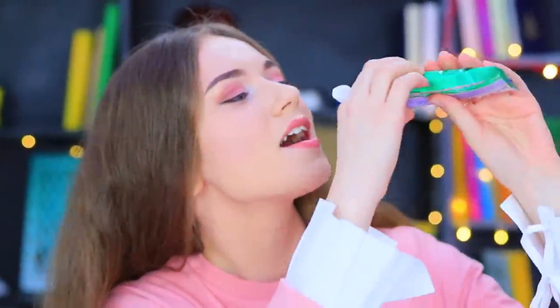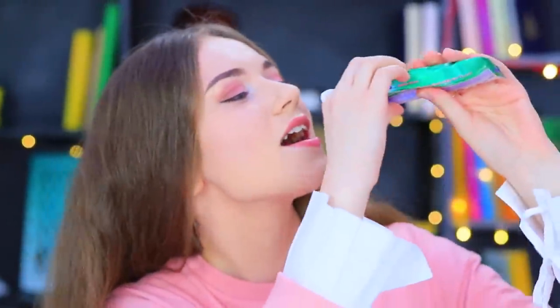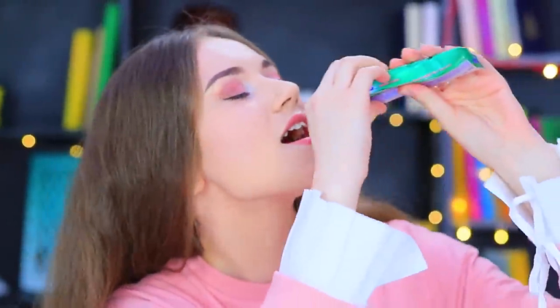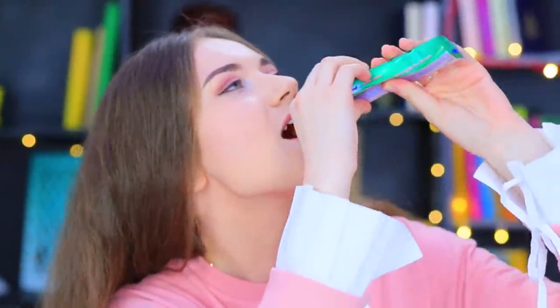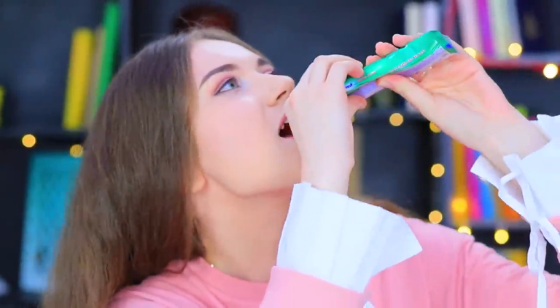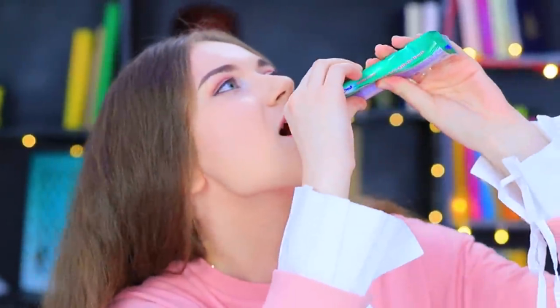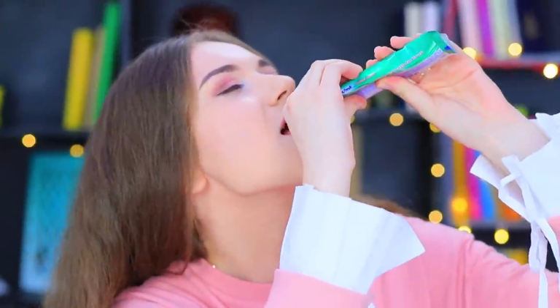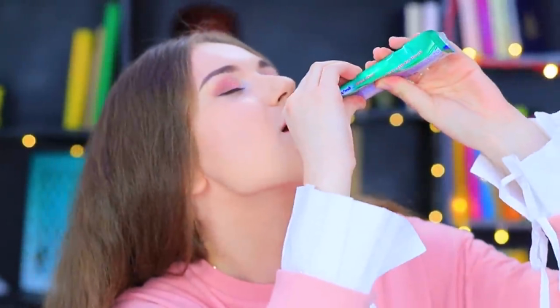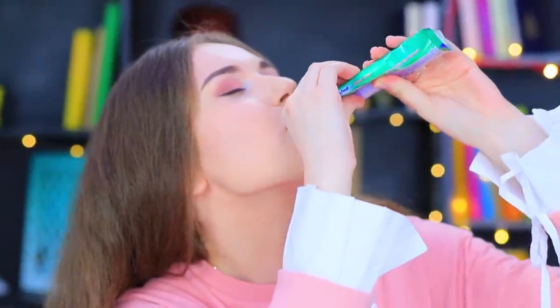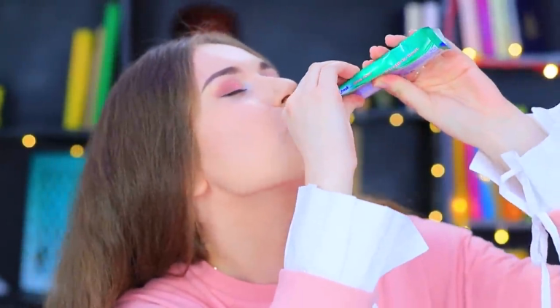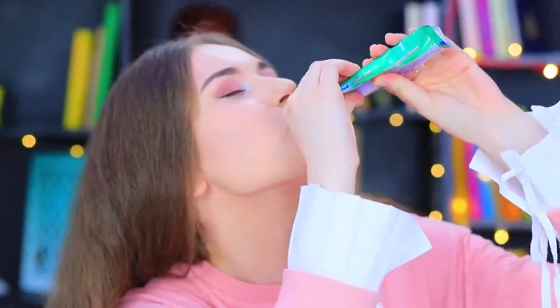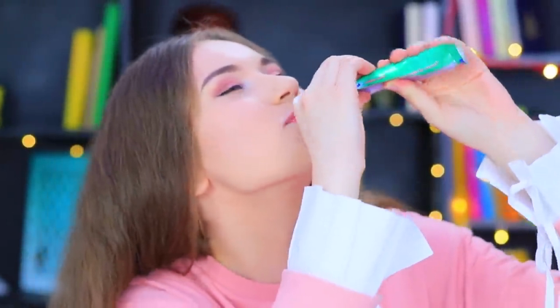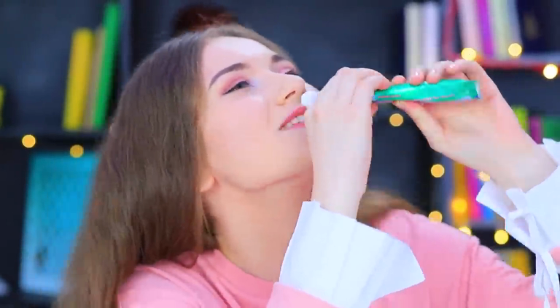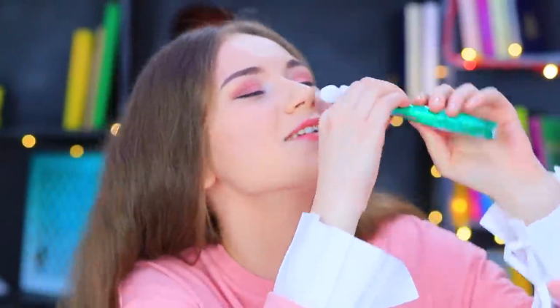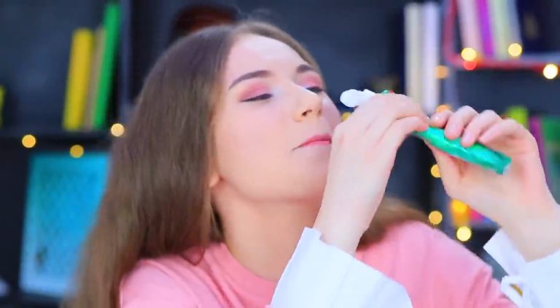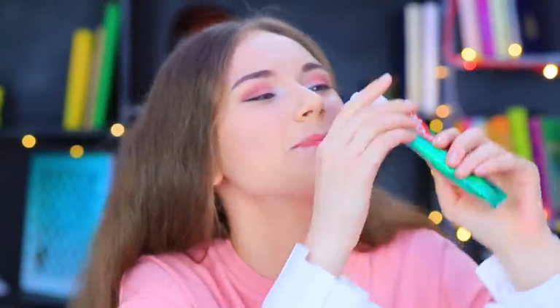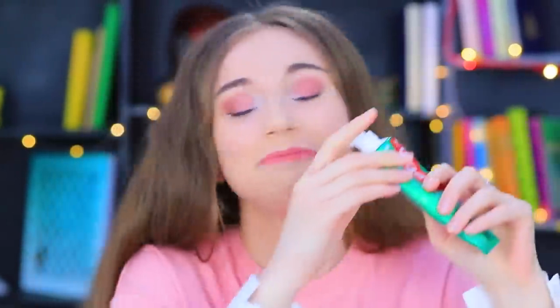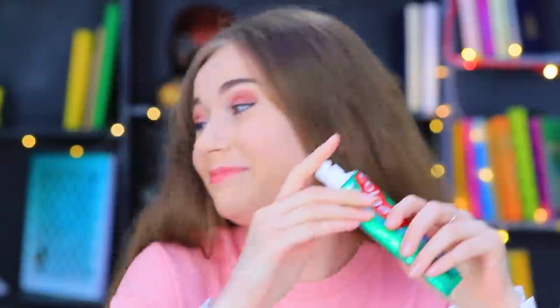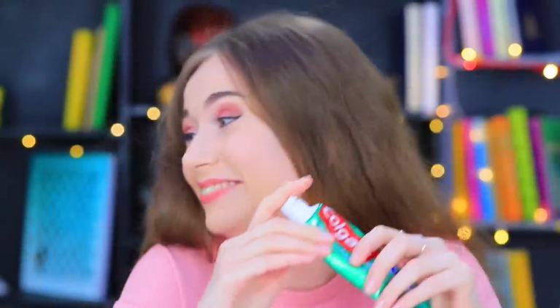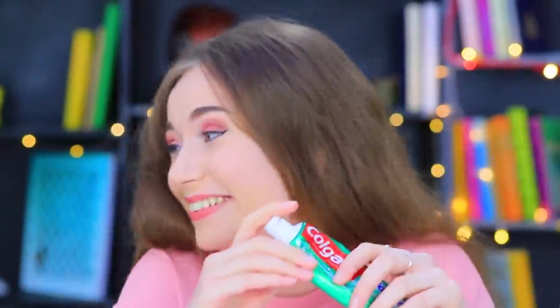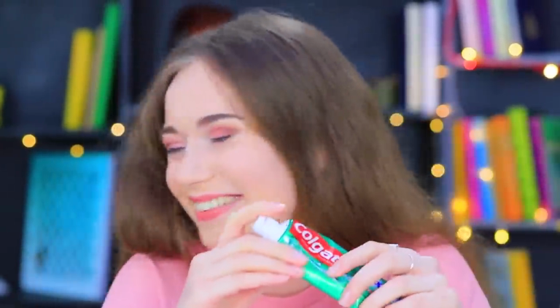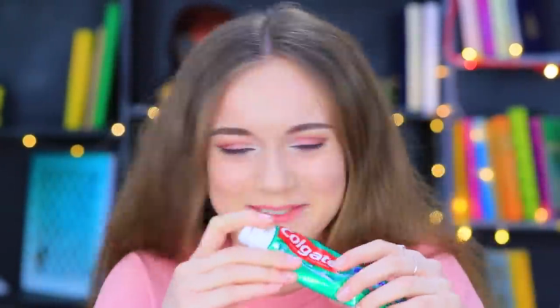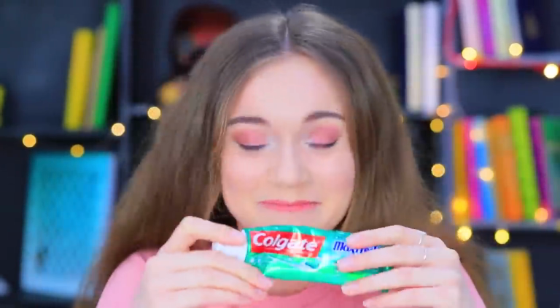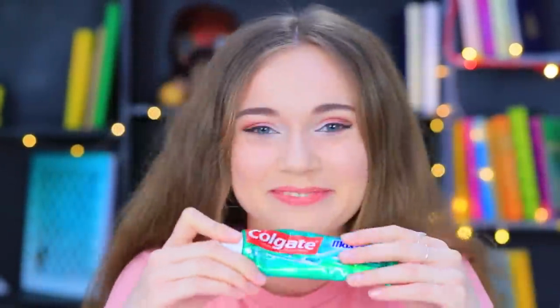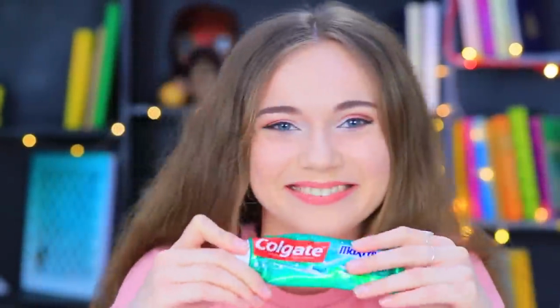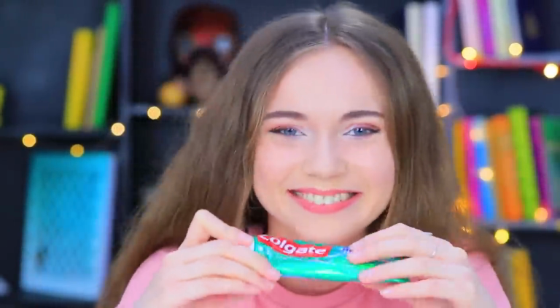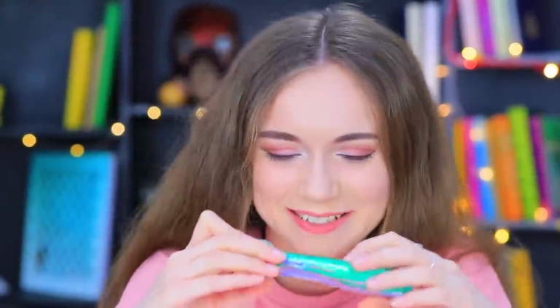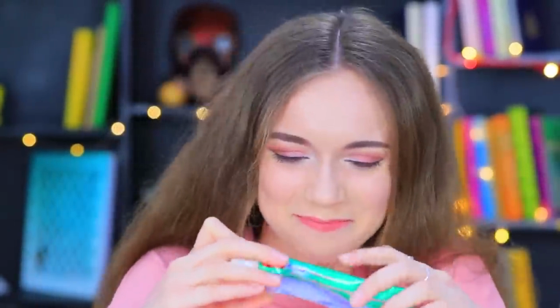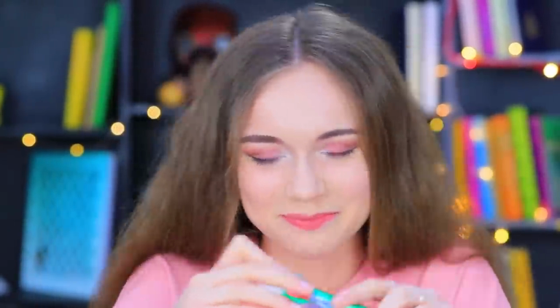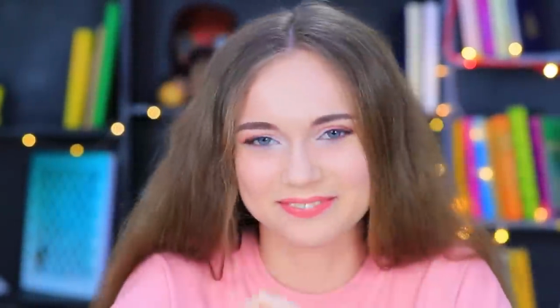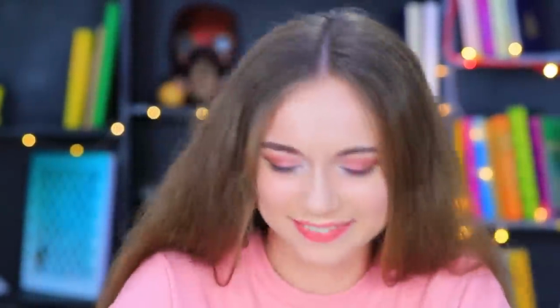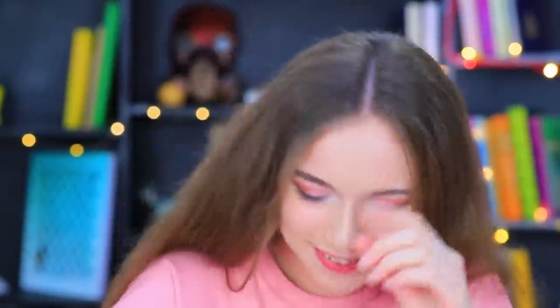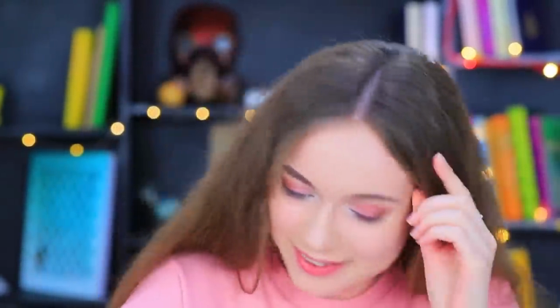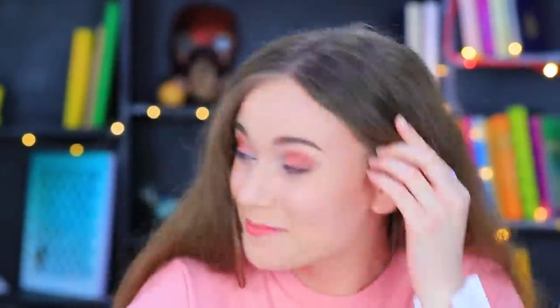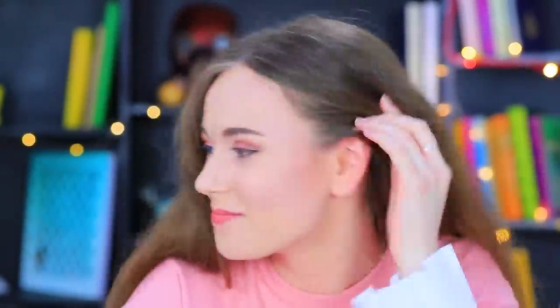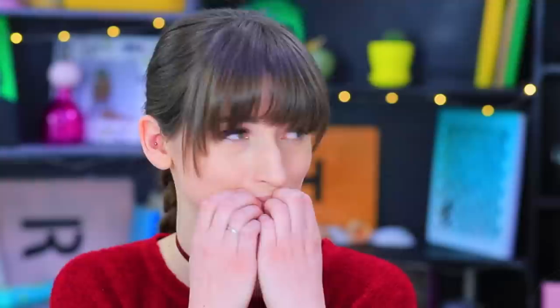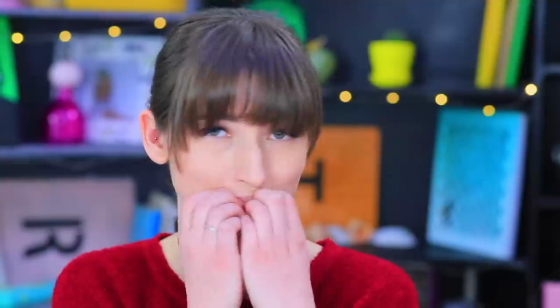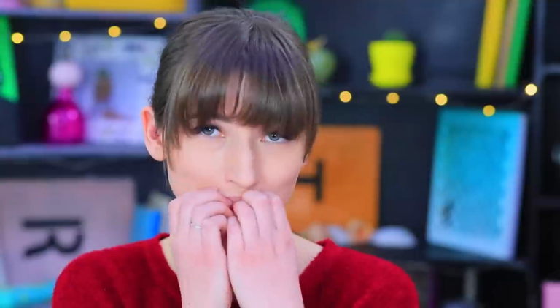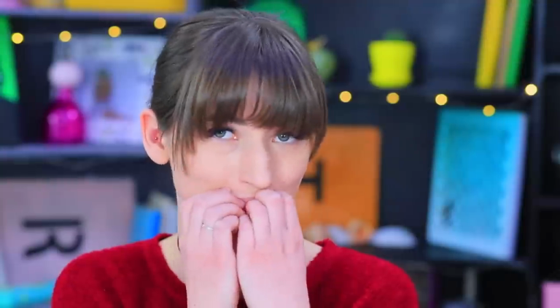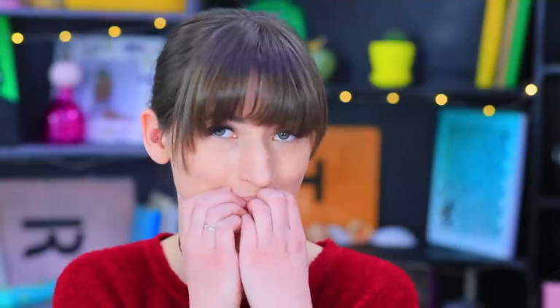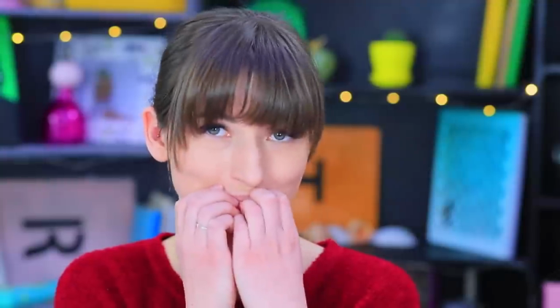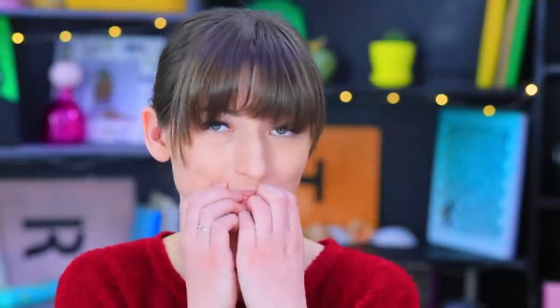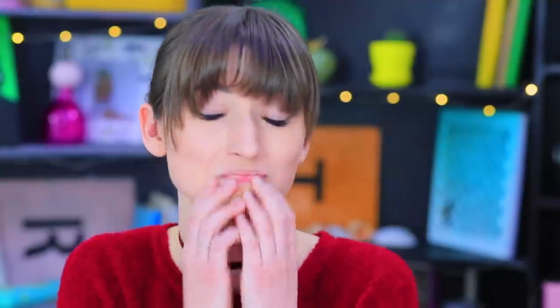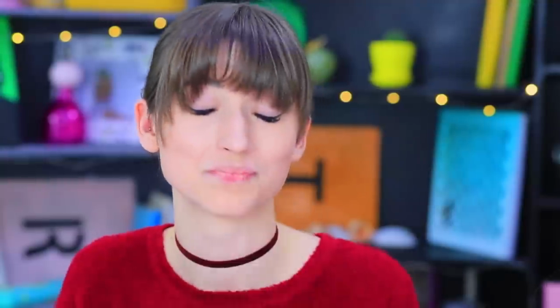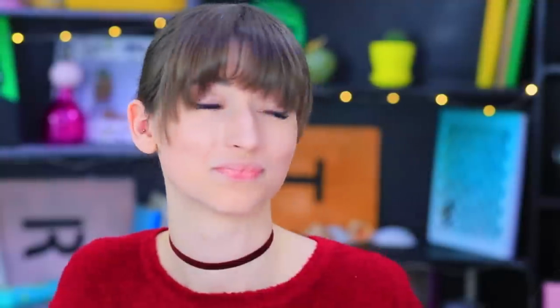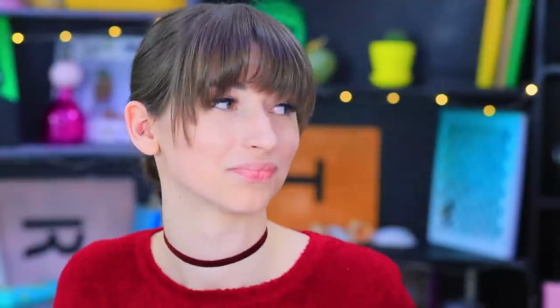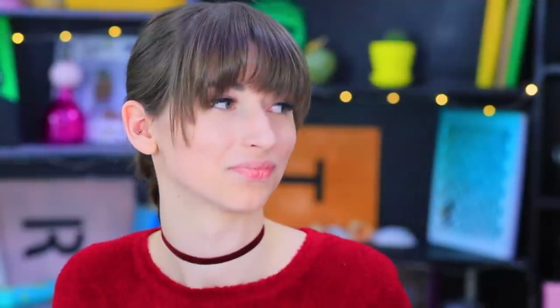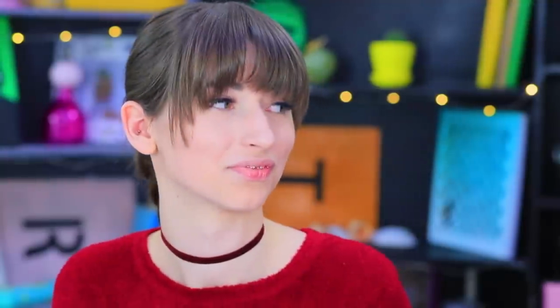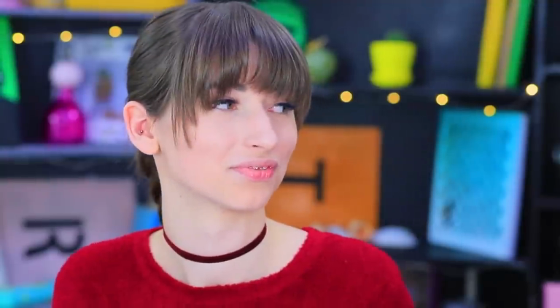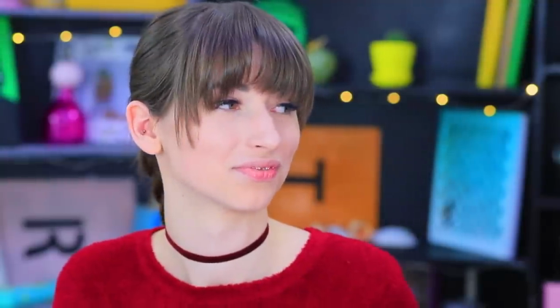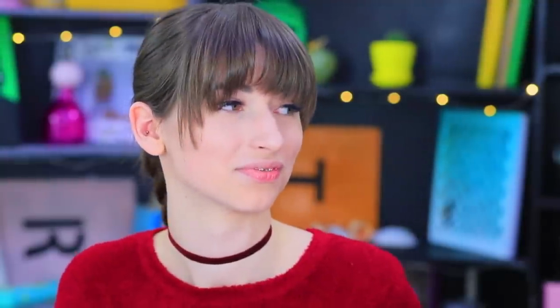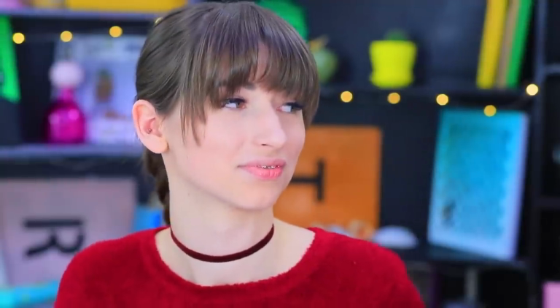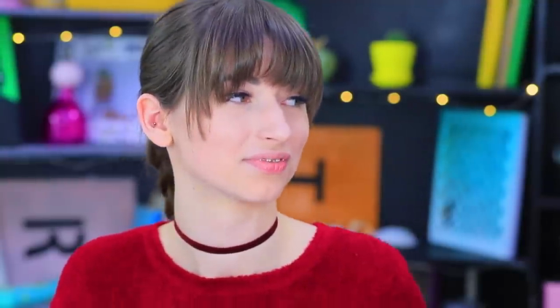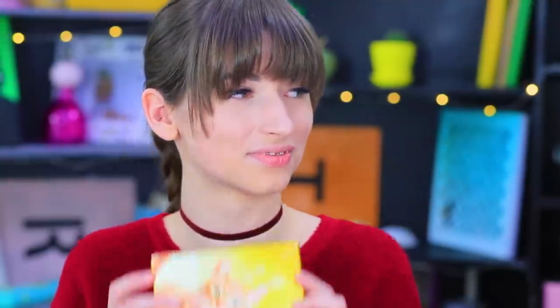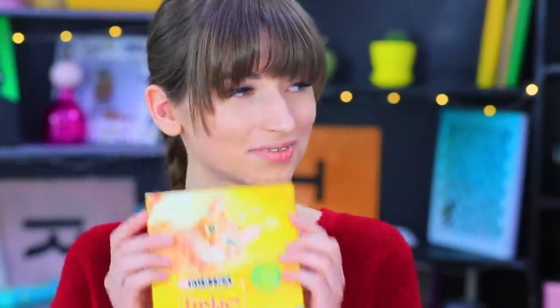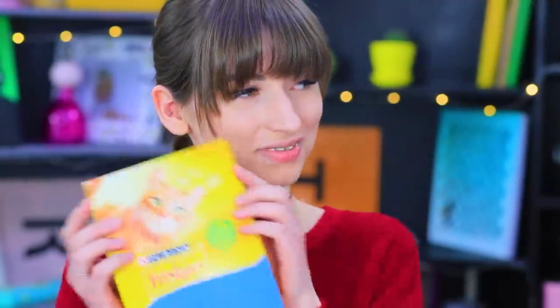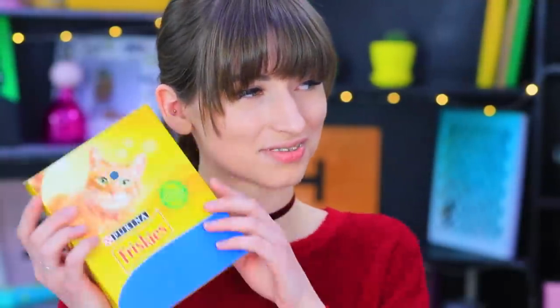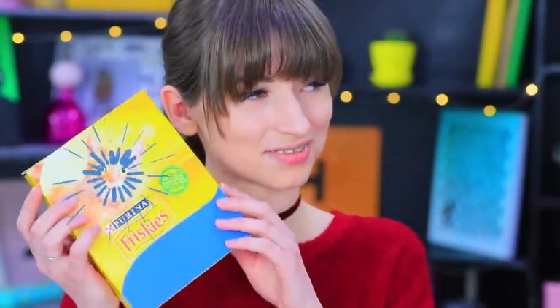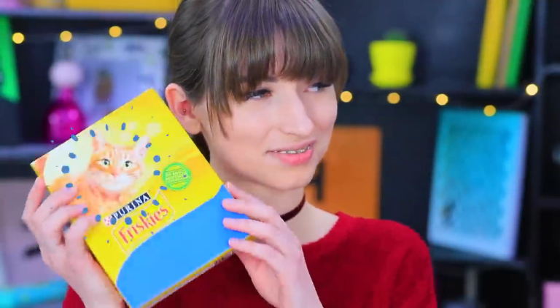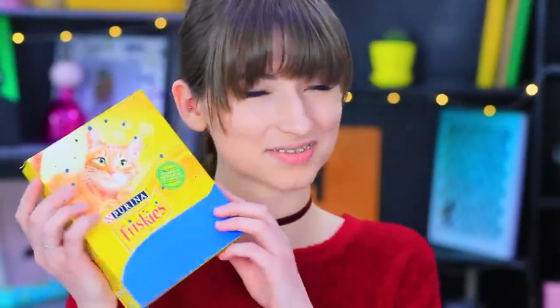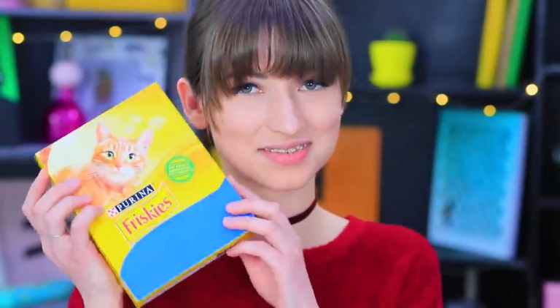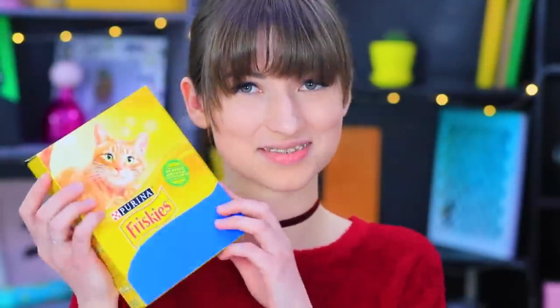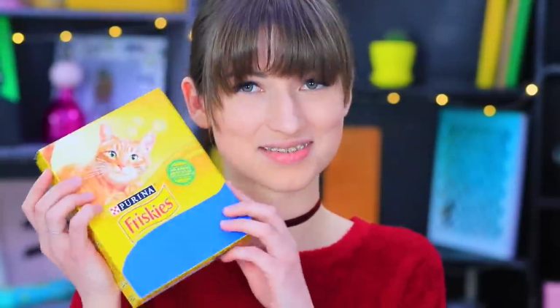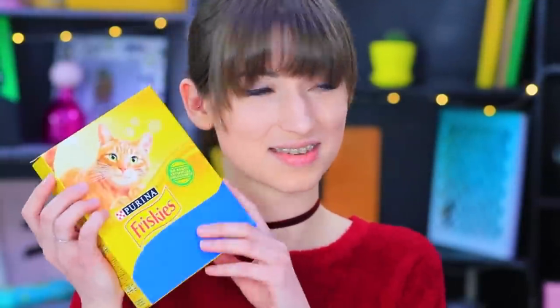Whoa, look at that! Stephanie's serious about oral hygiene! But there's more.